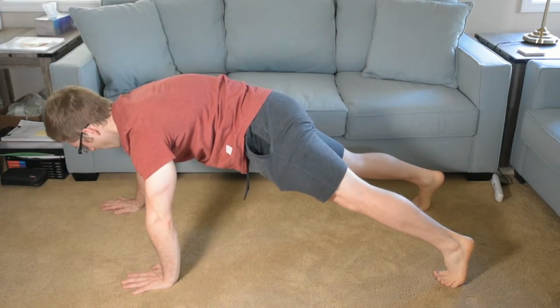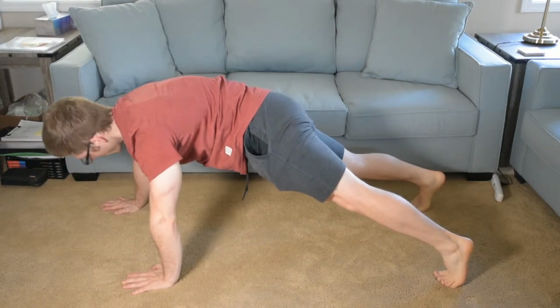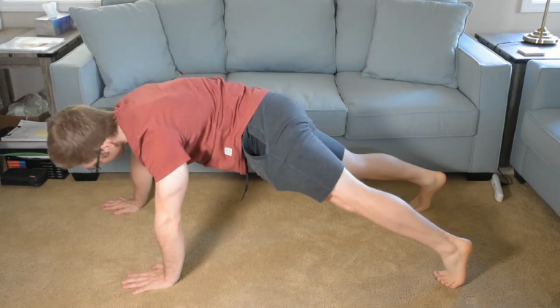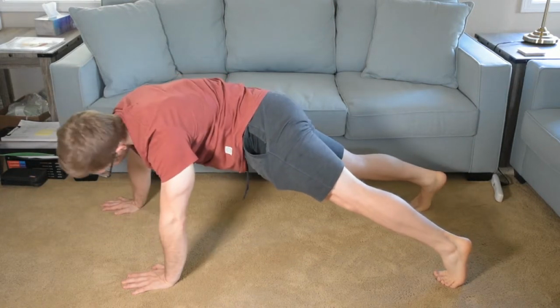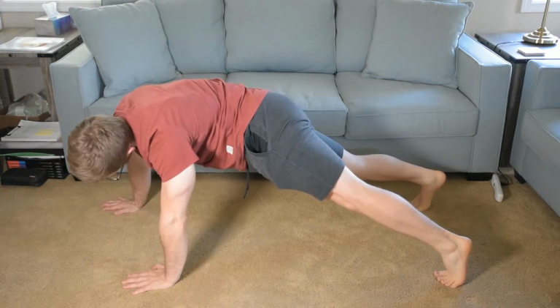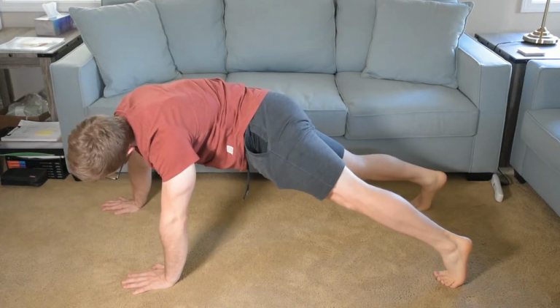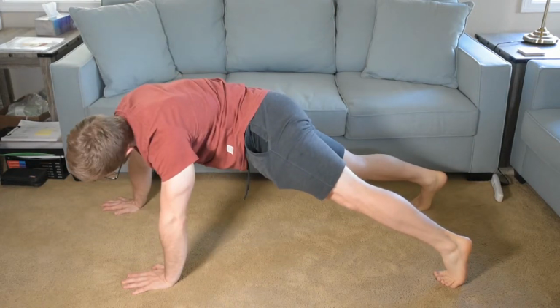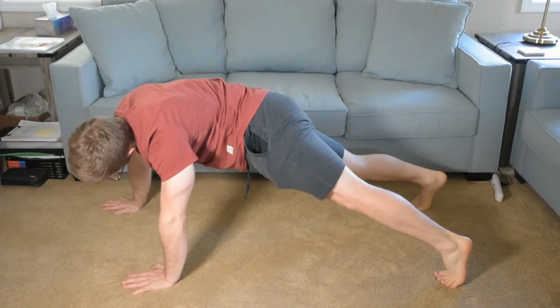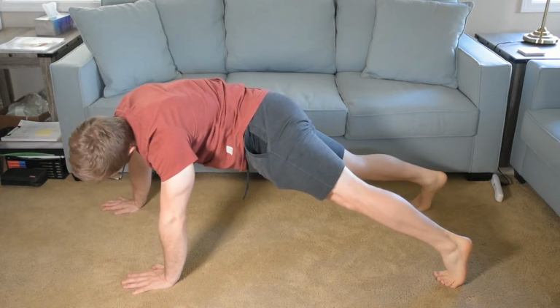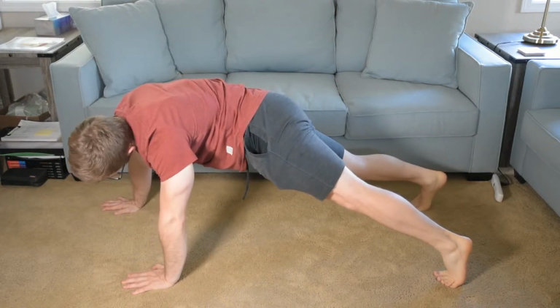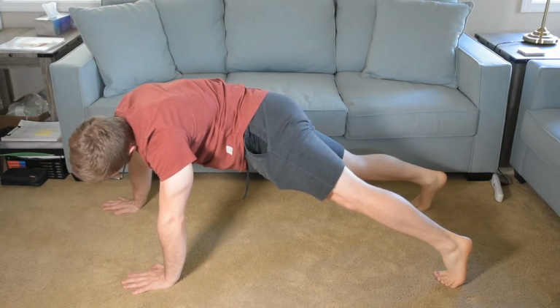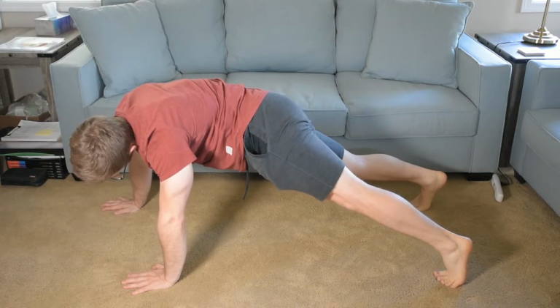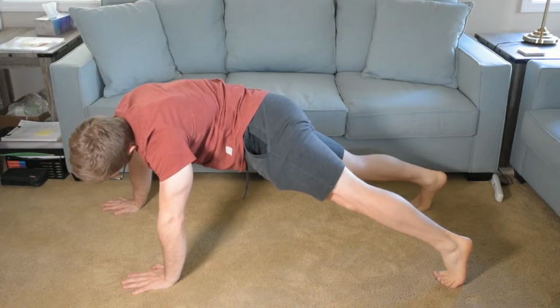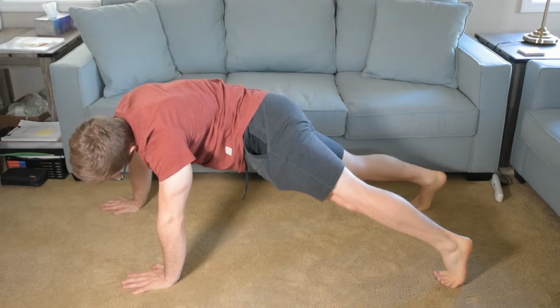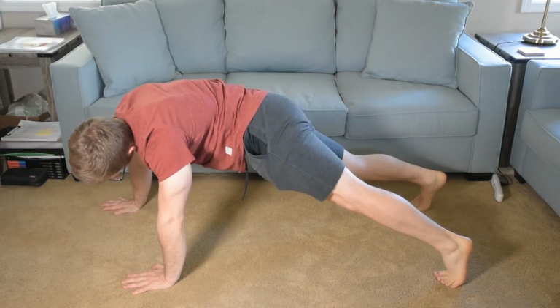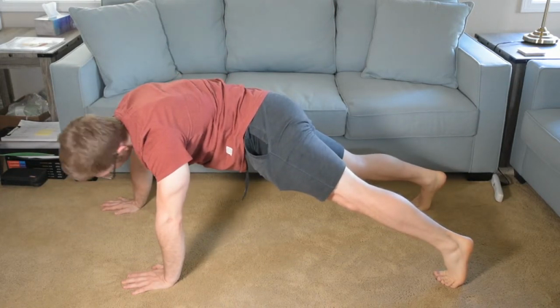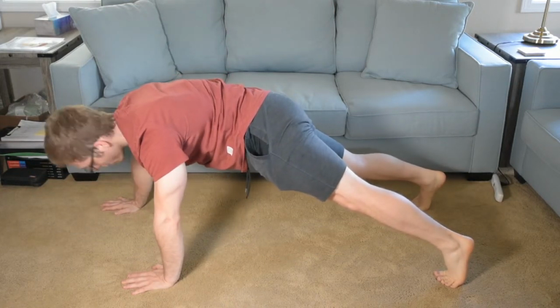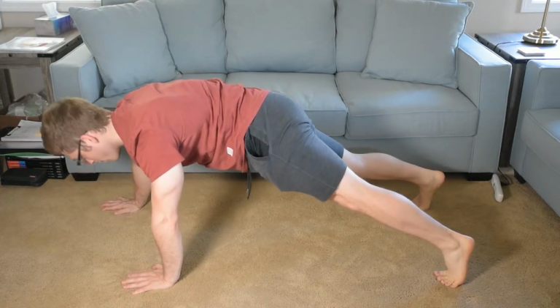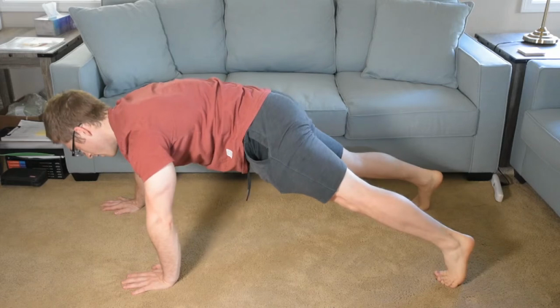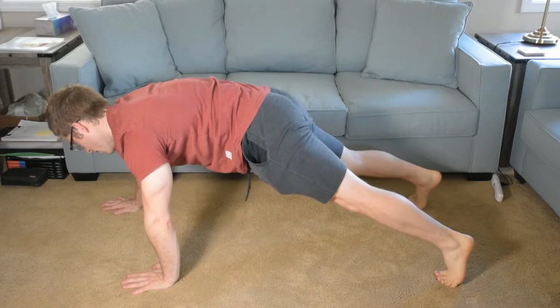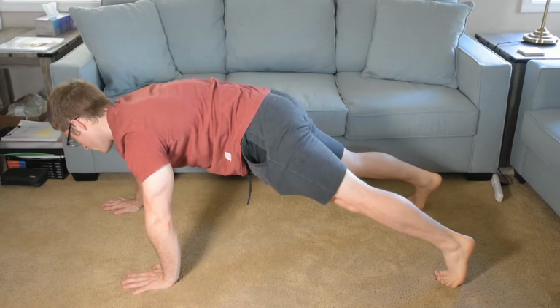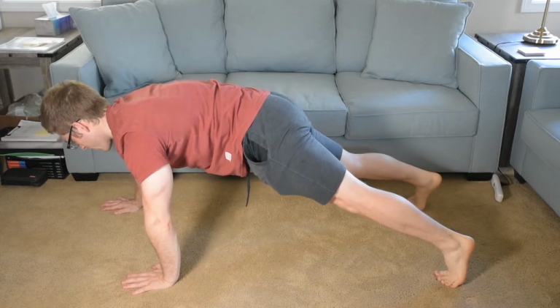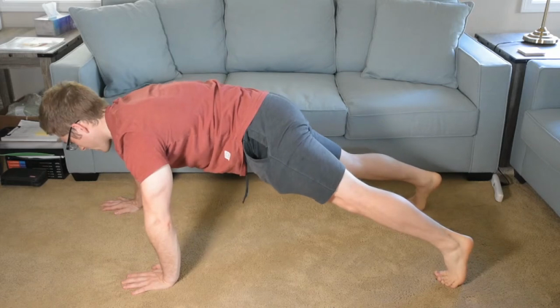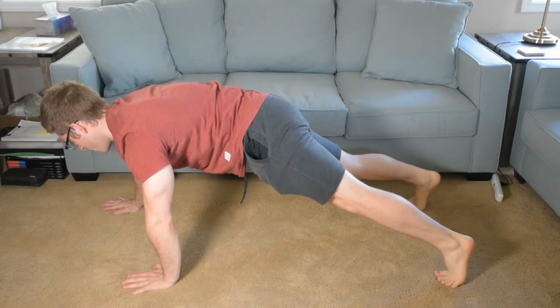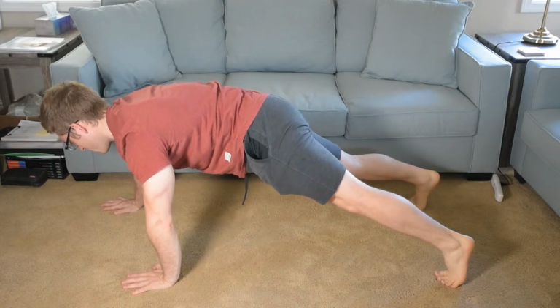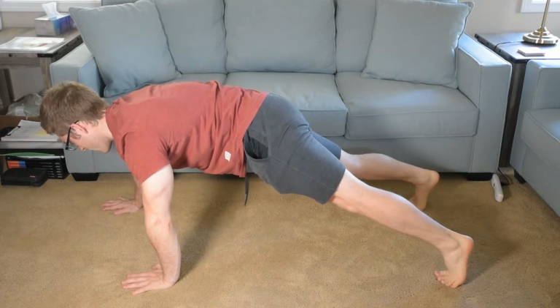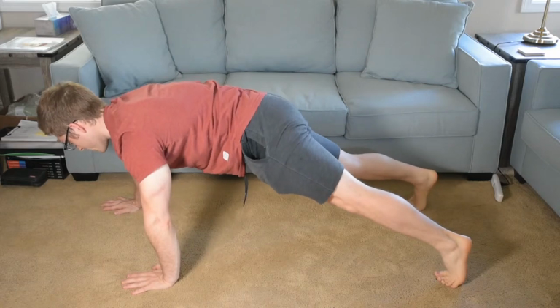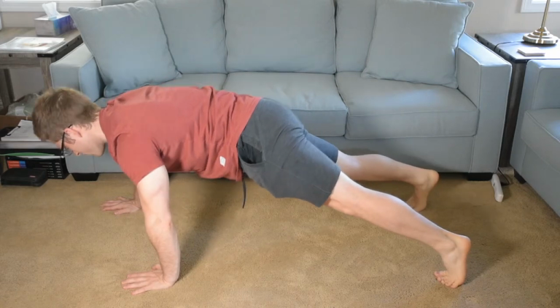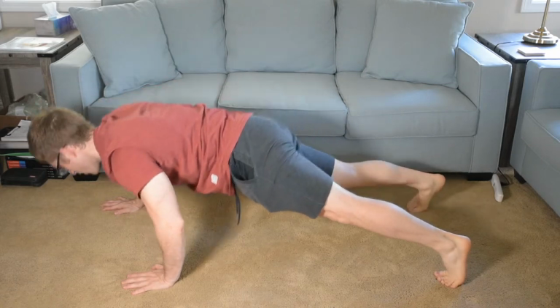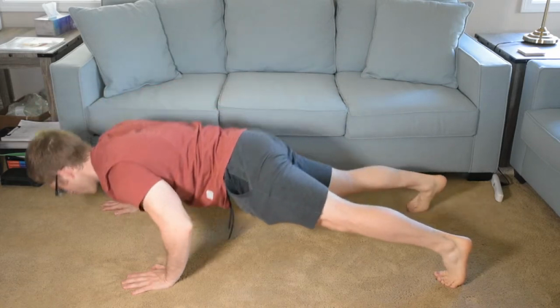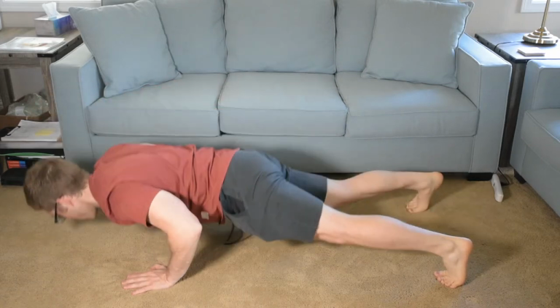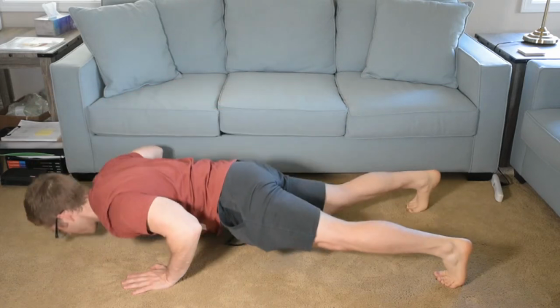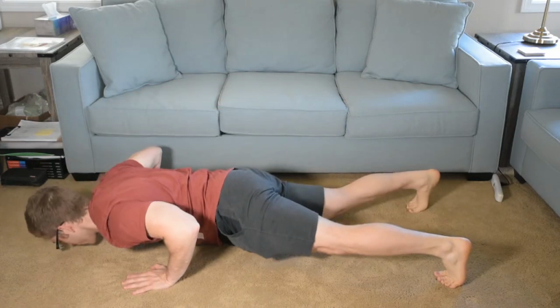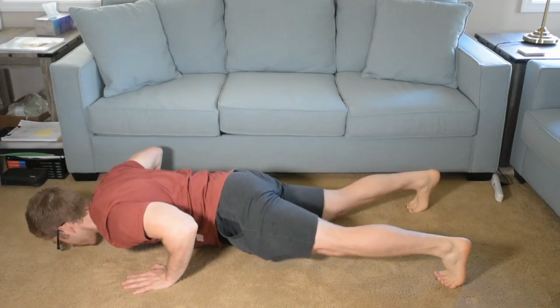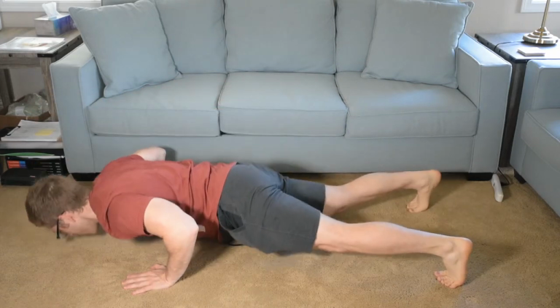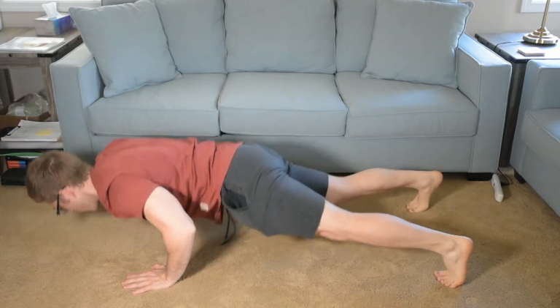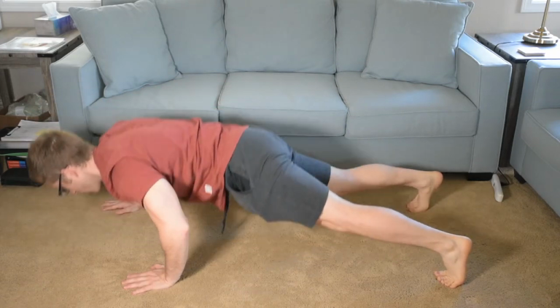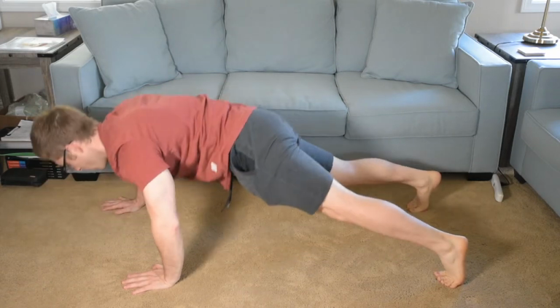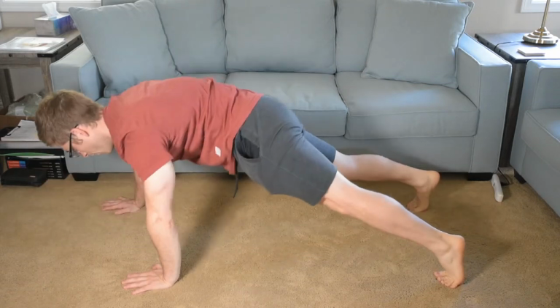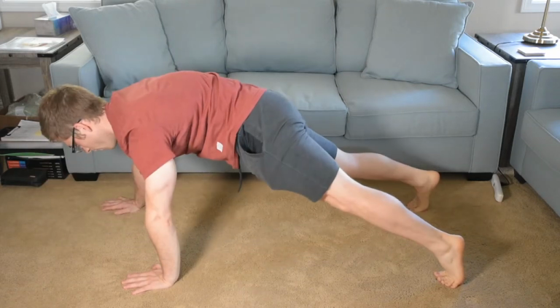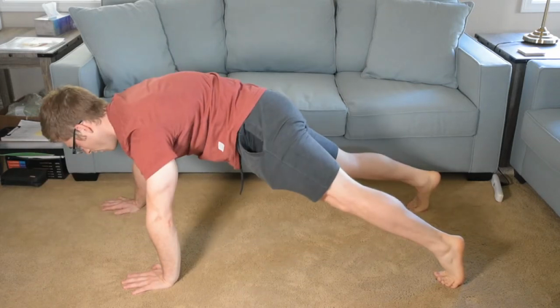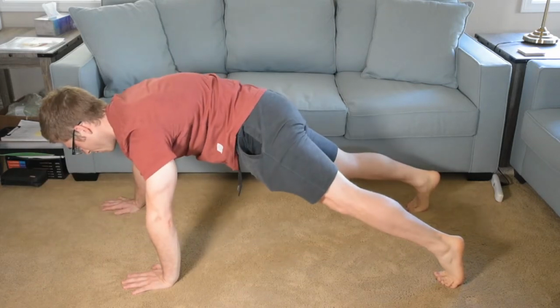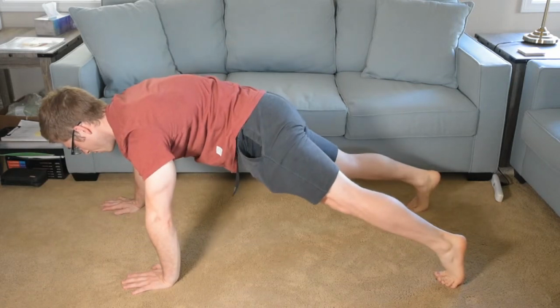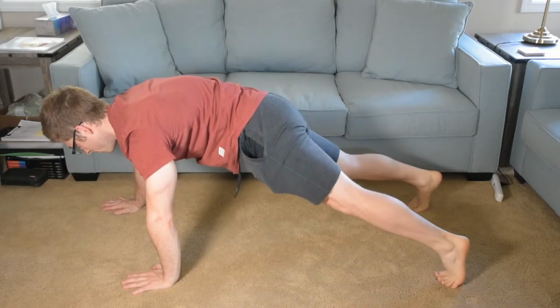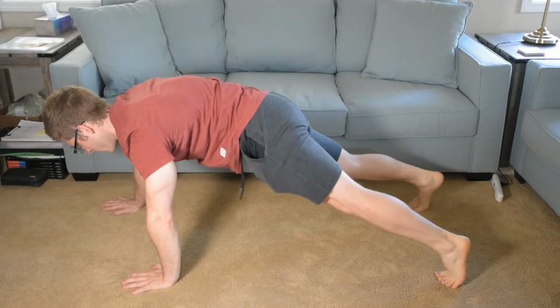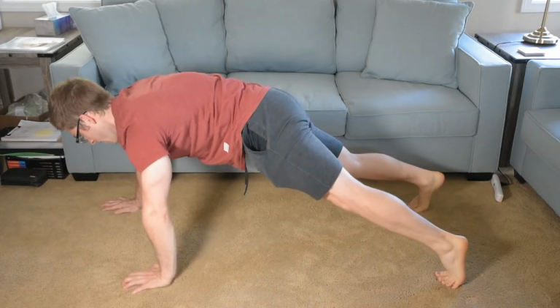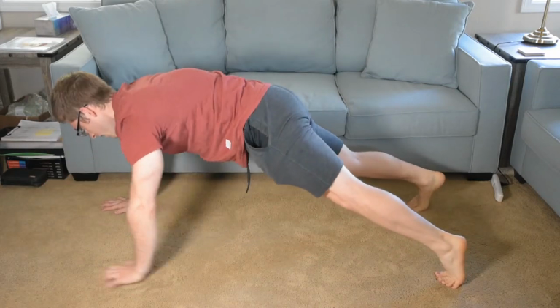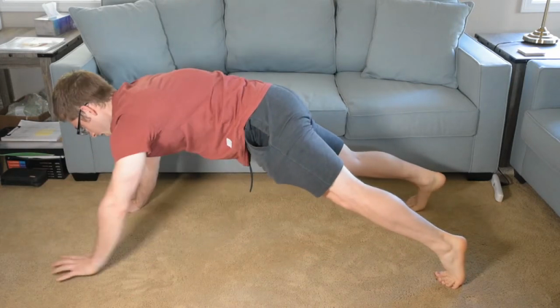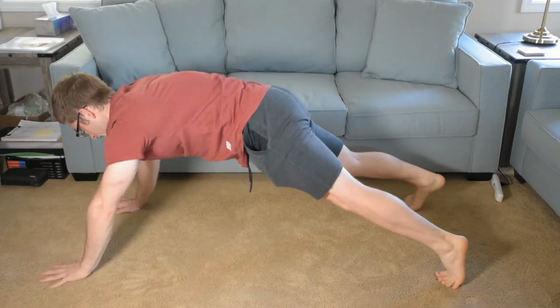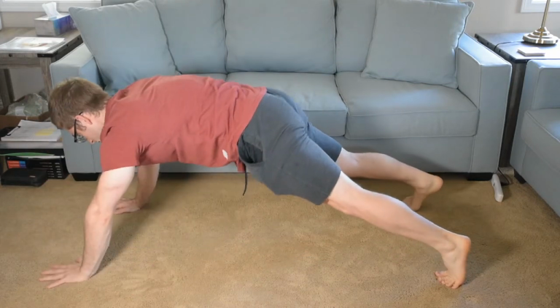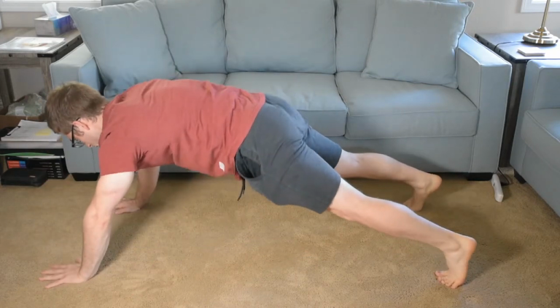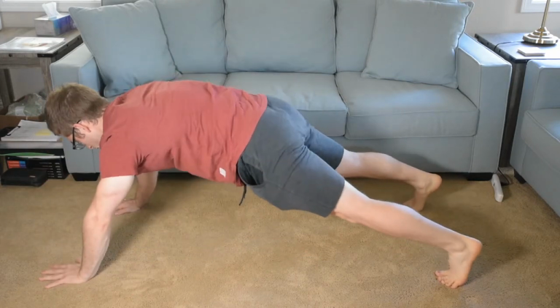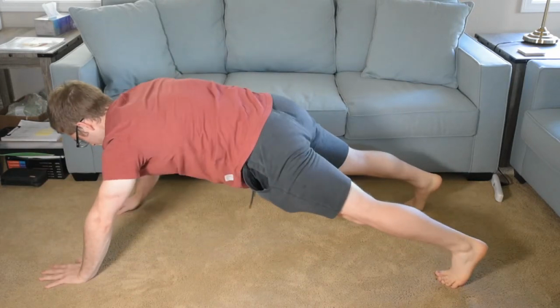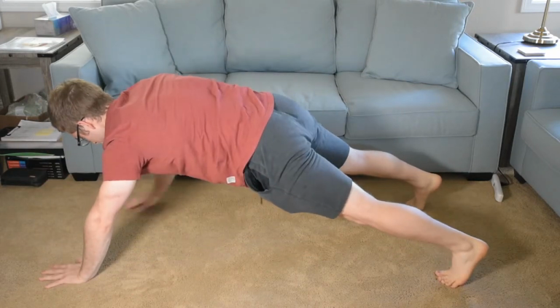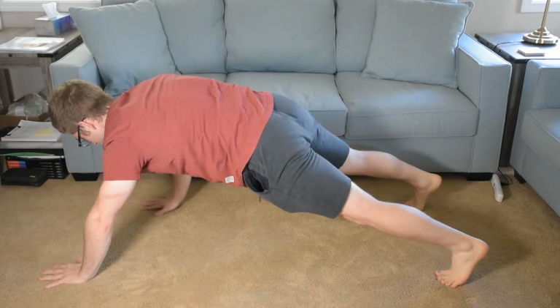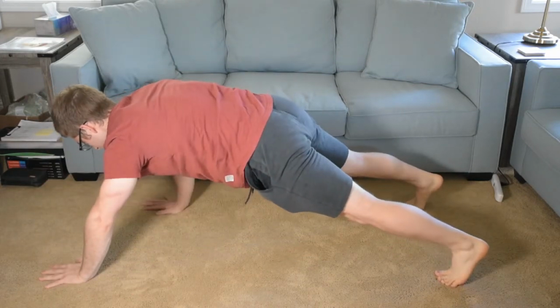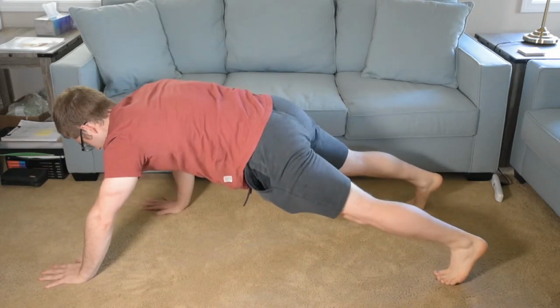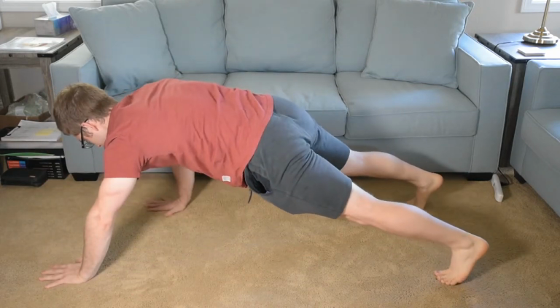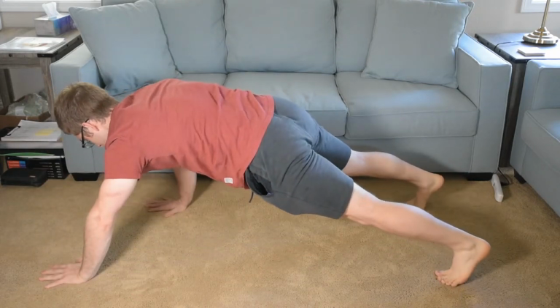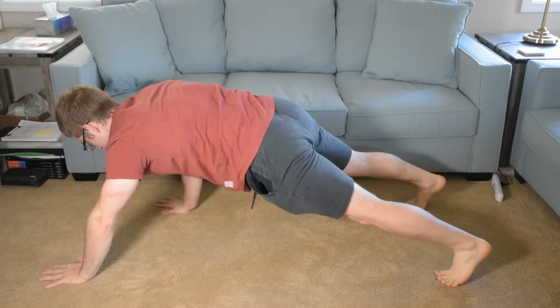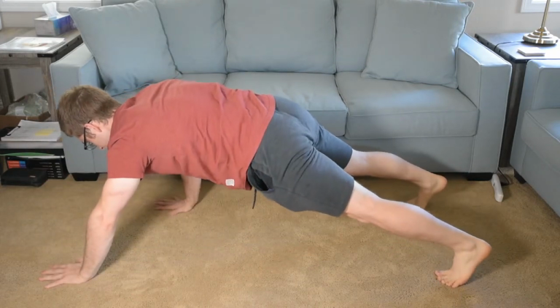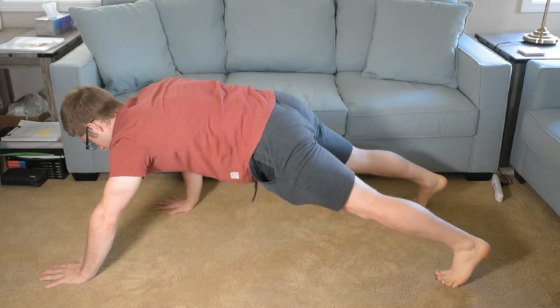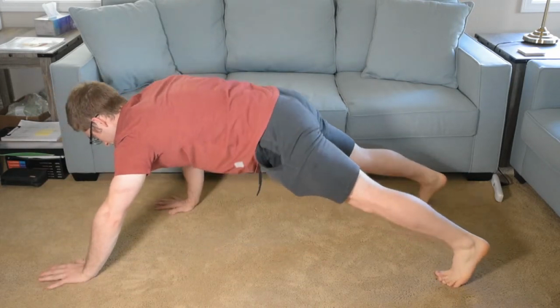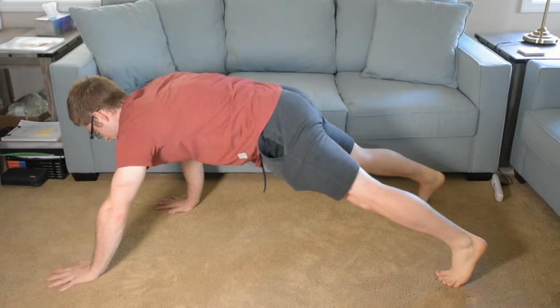I'm not tilting with my head here. I'm trying to keep that centered — down, up — and I can alternate sides.